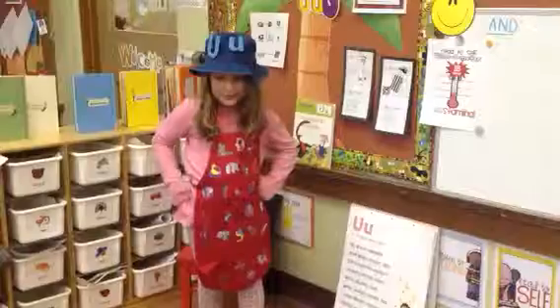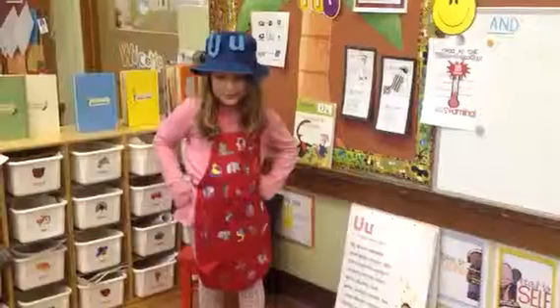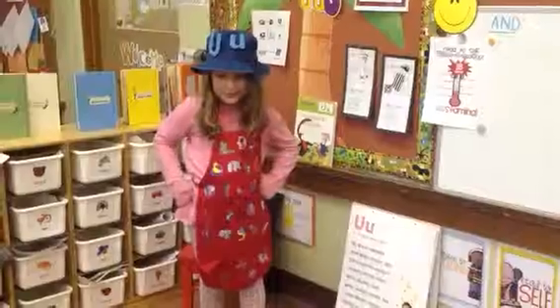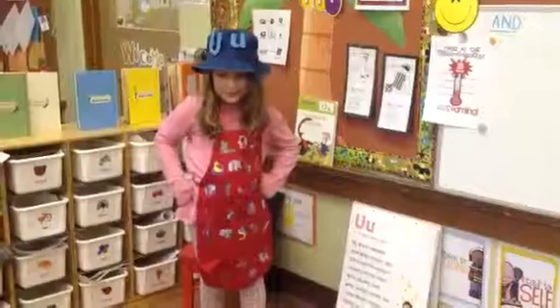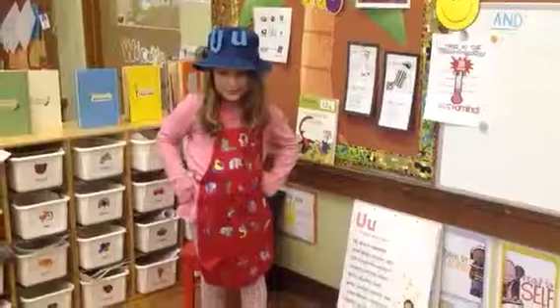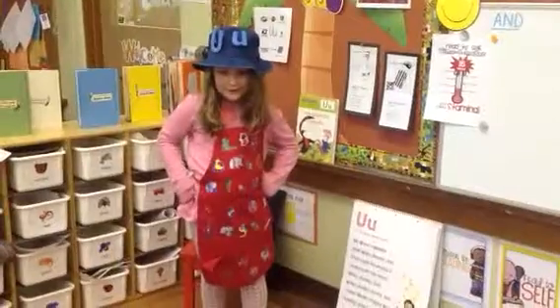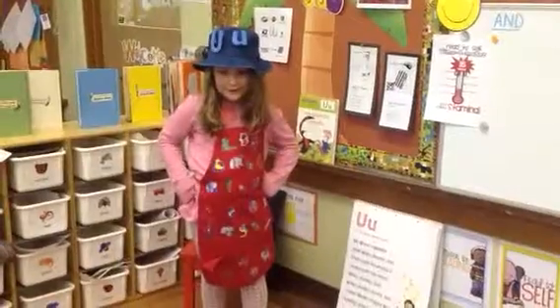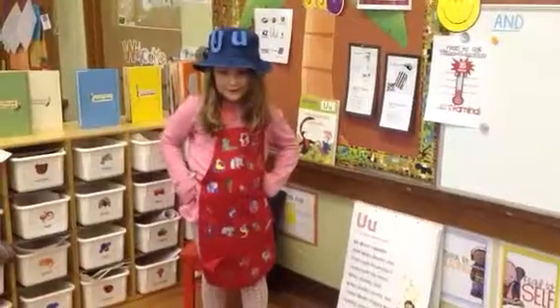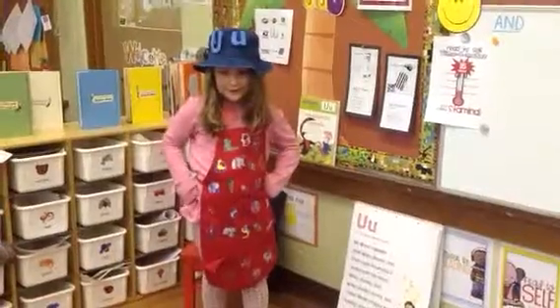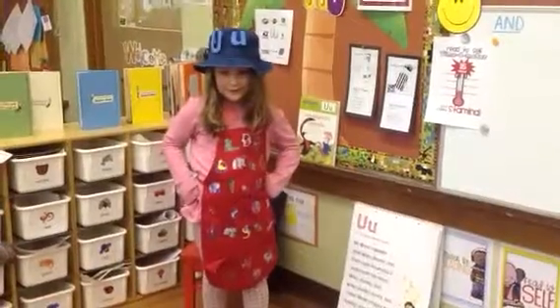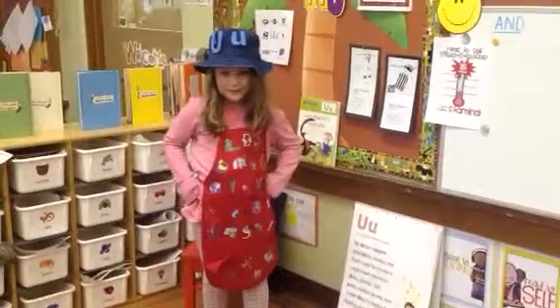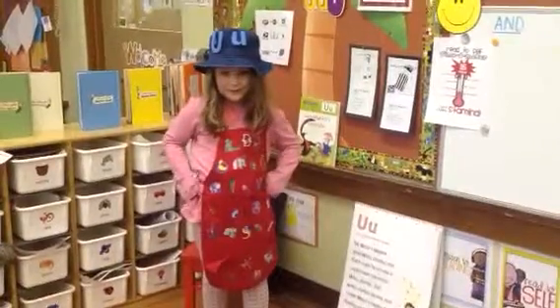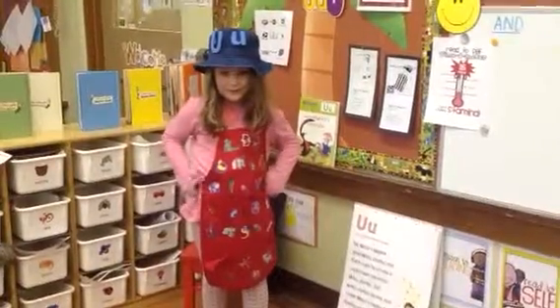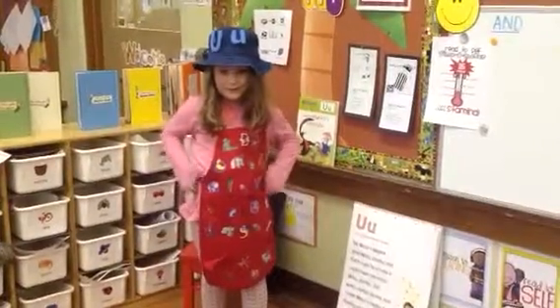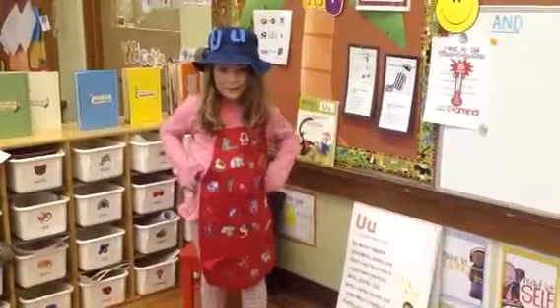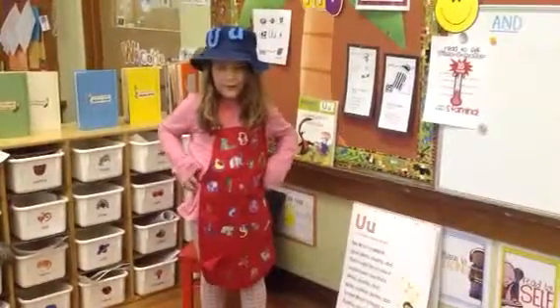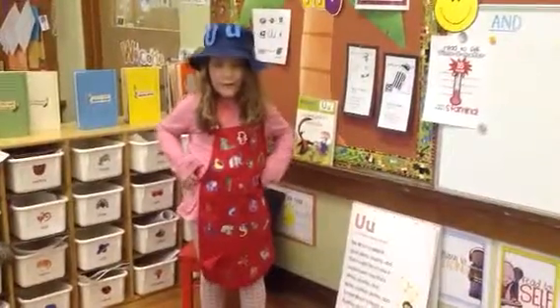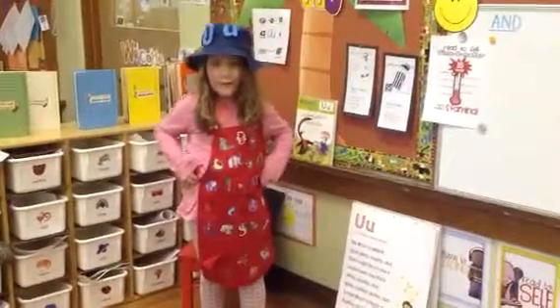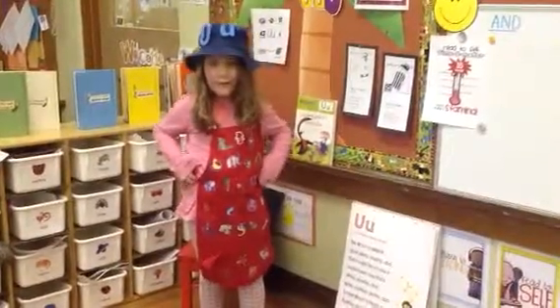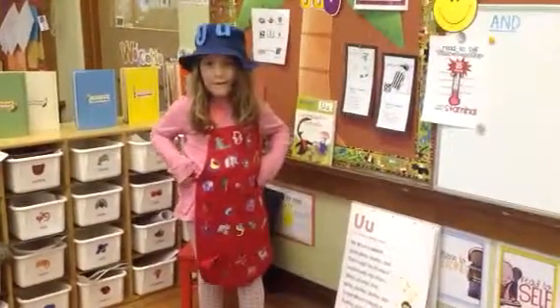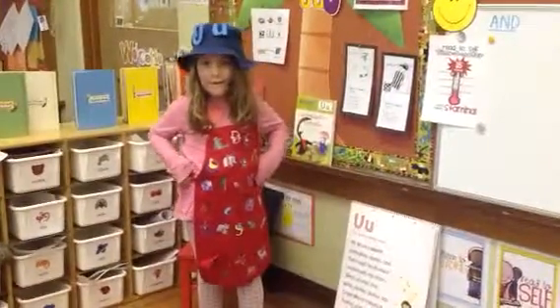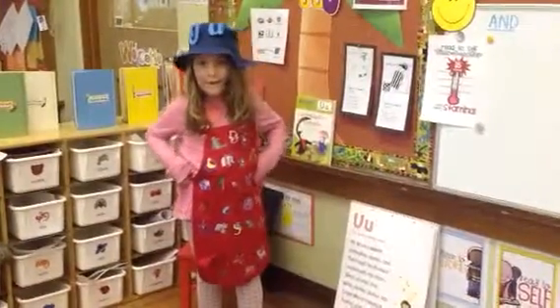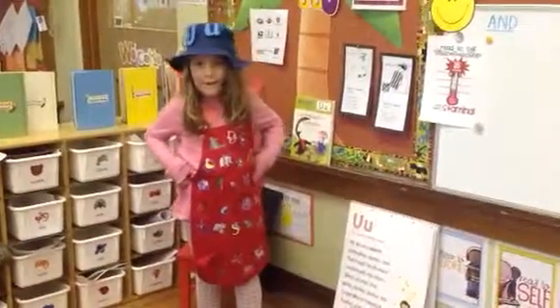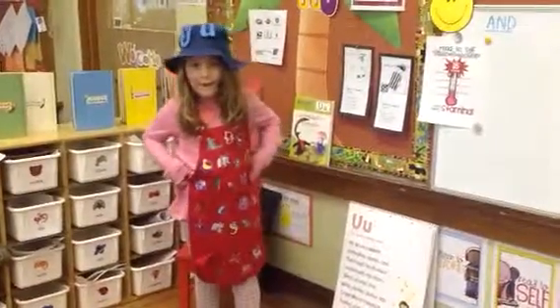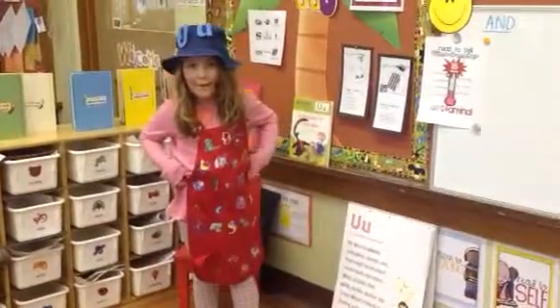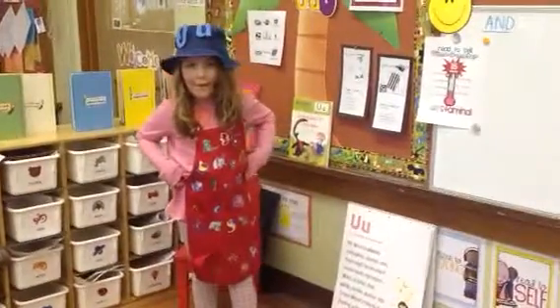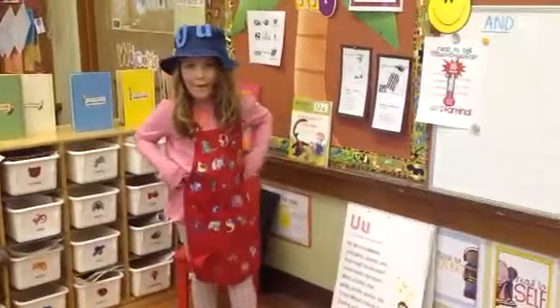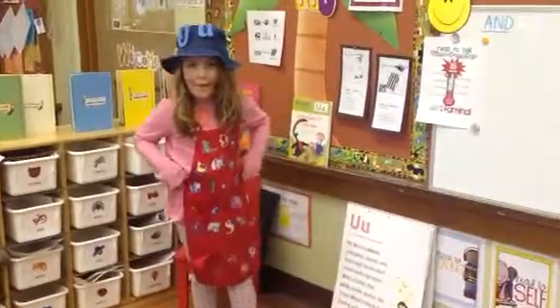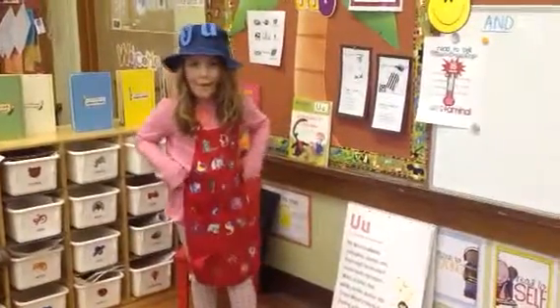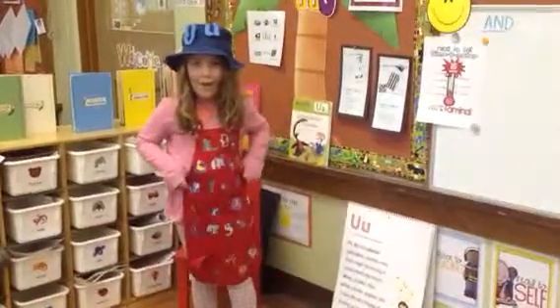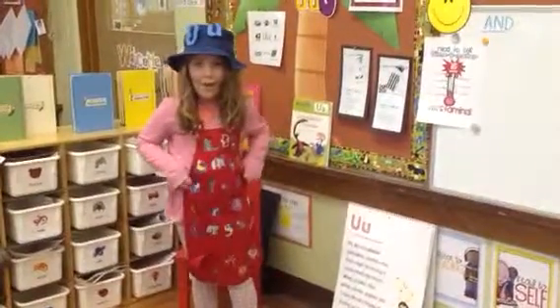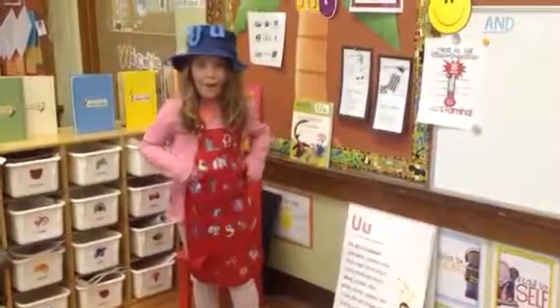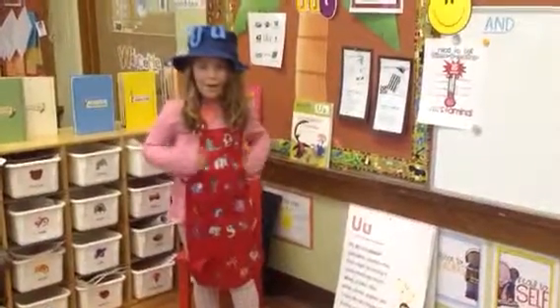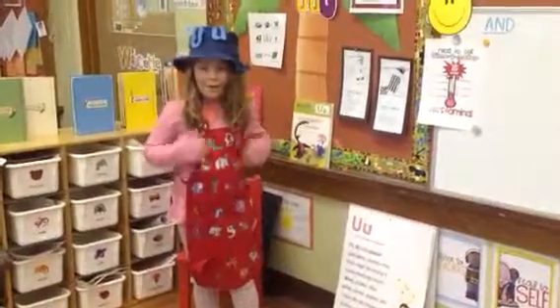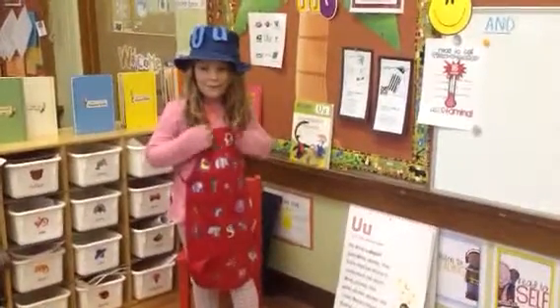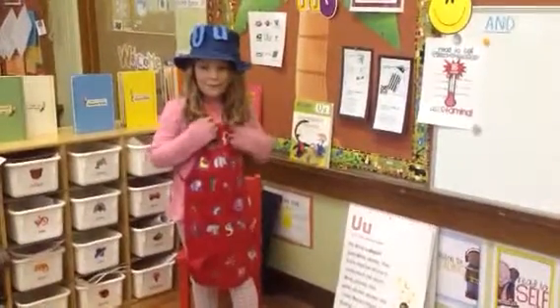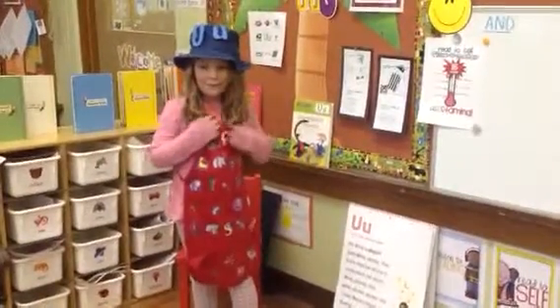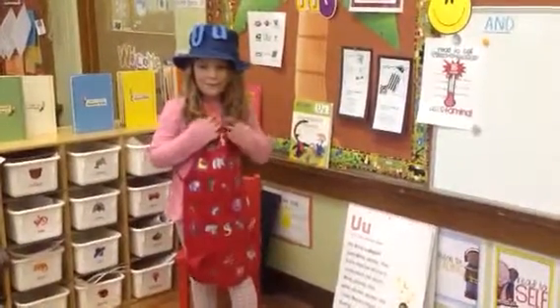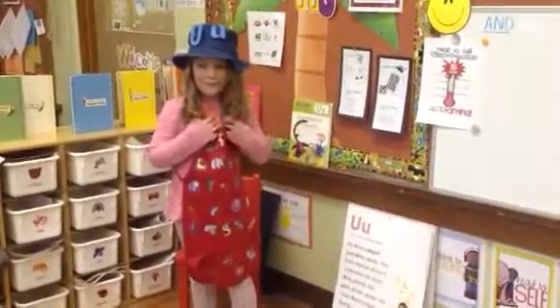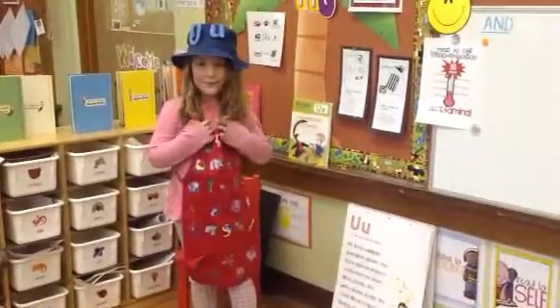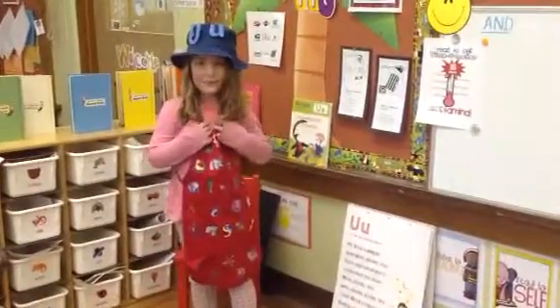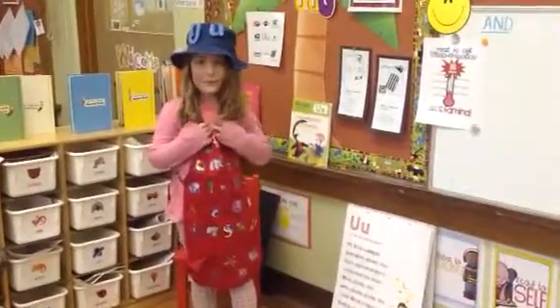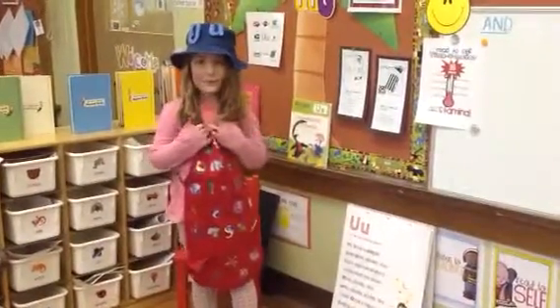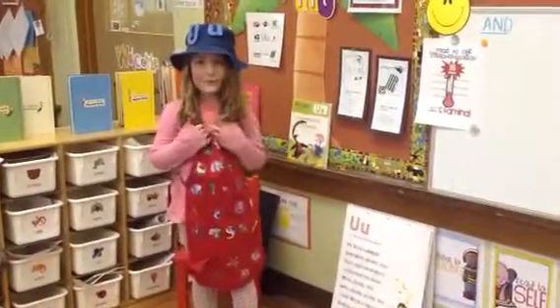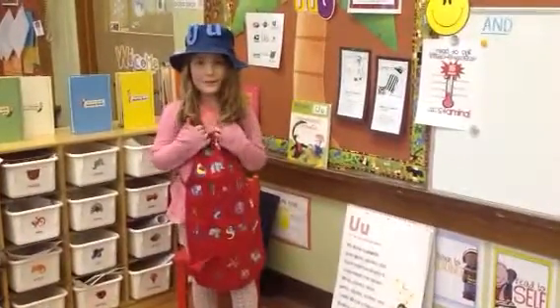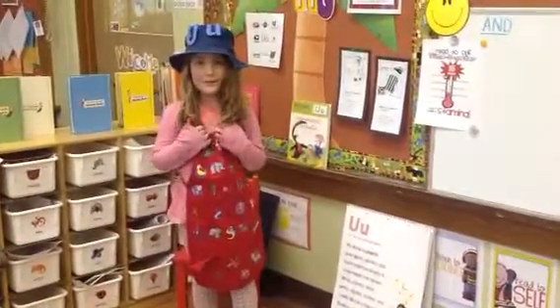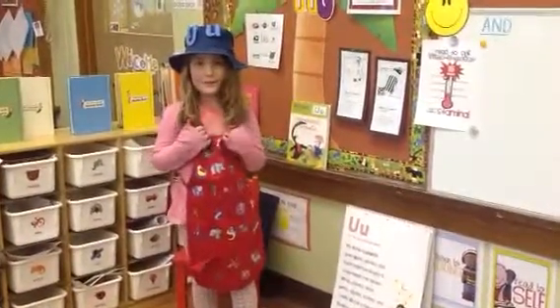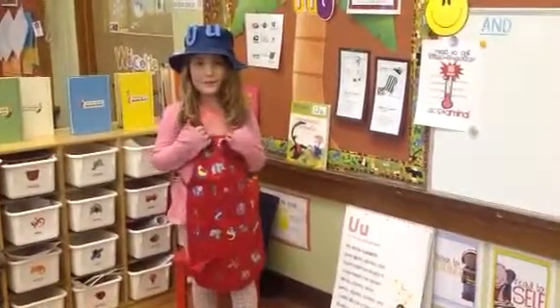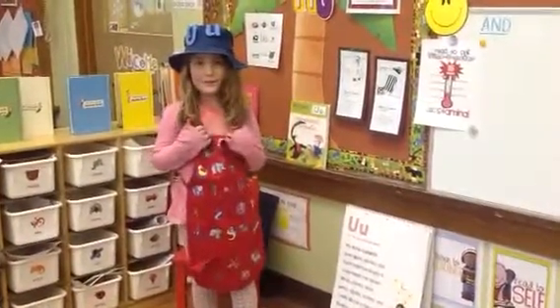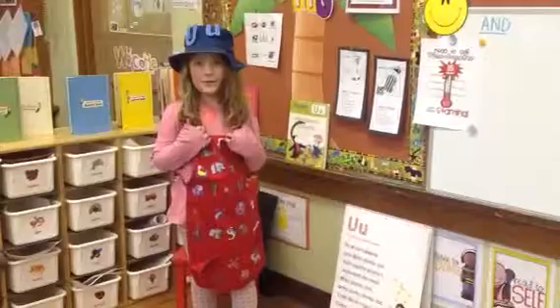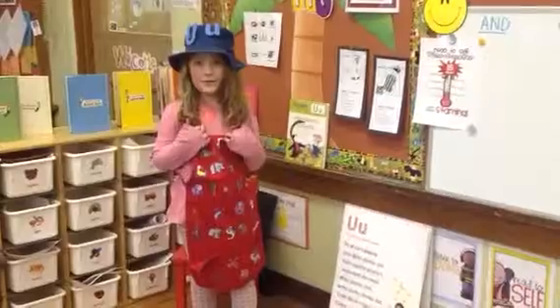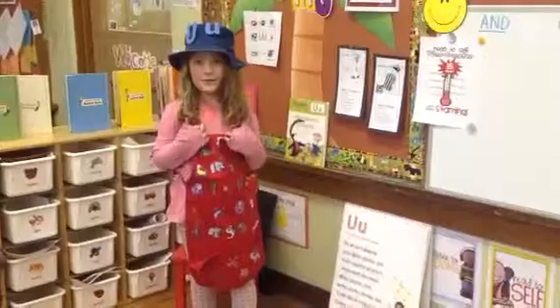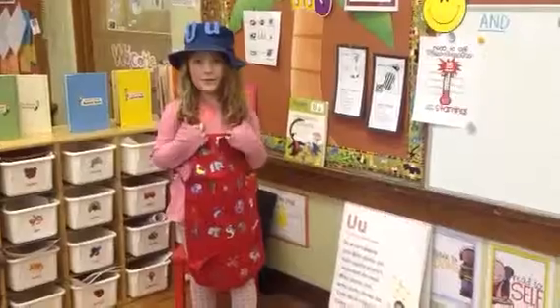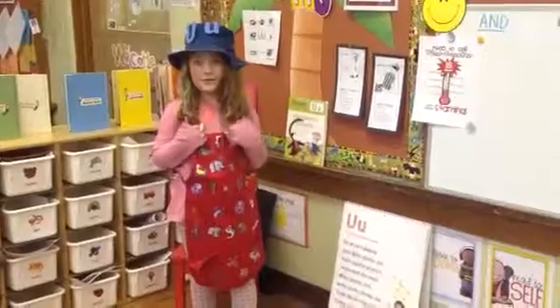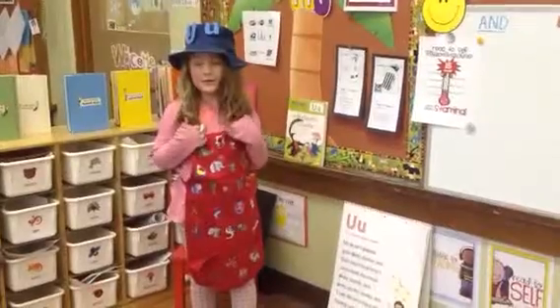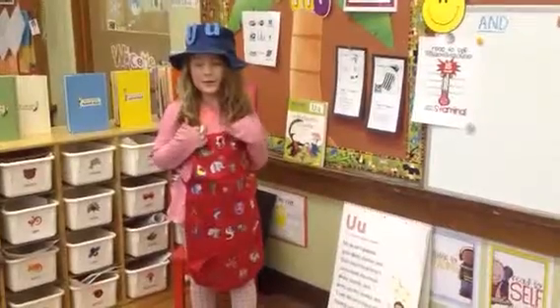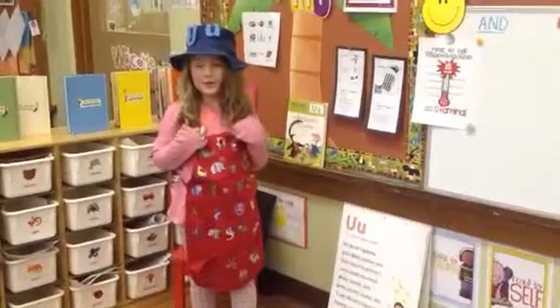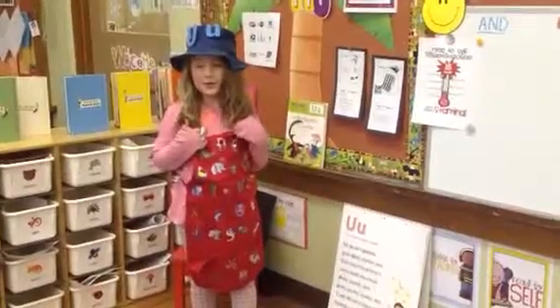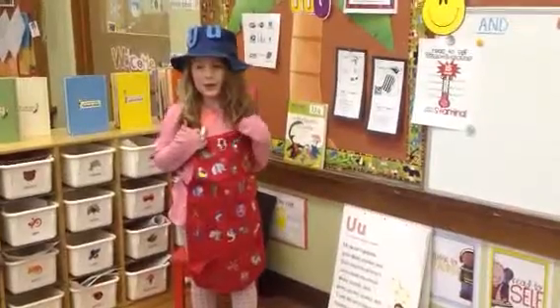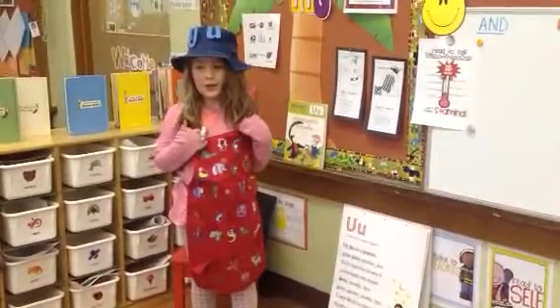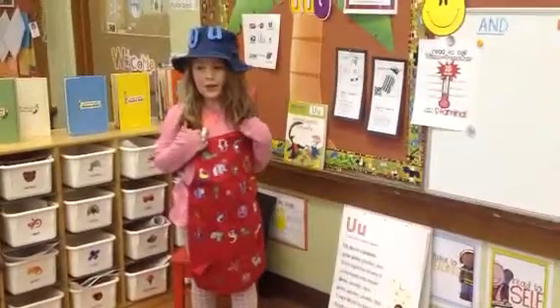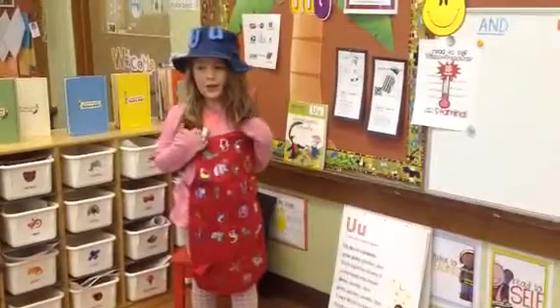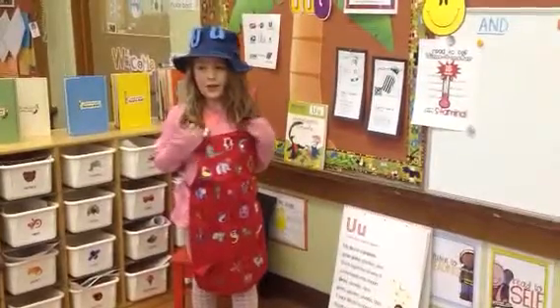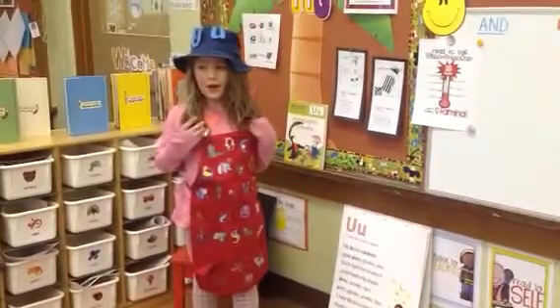Hello, Ms. U-Addy. That's a silly, silly name. What letter did you teach us about?